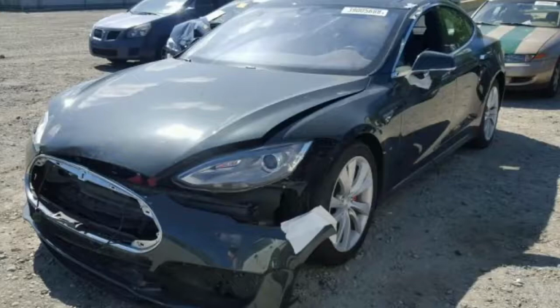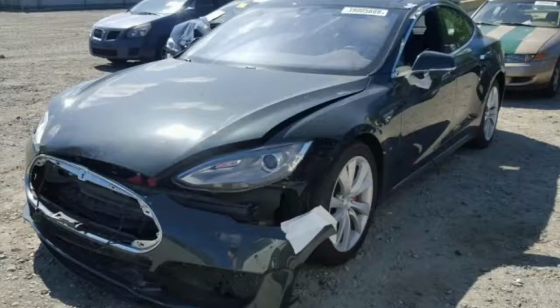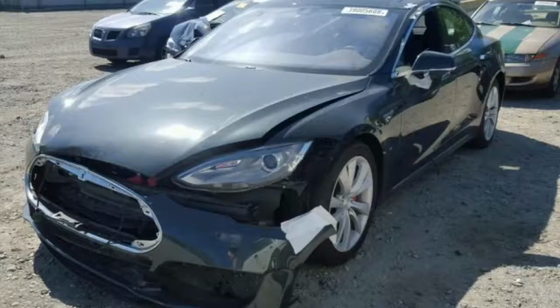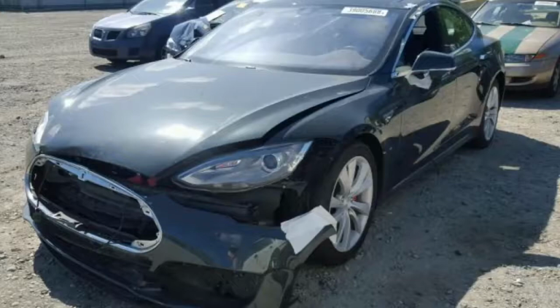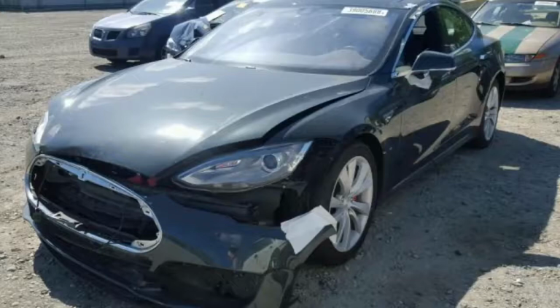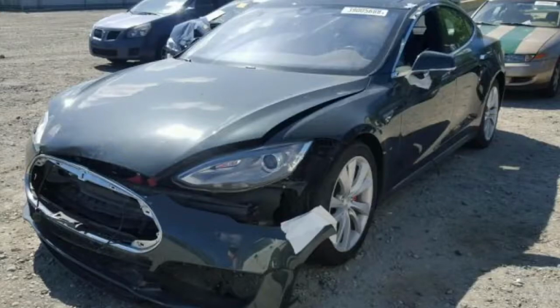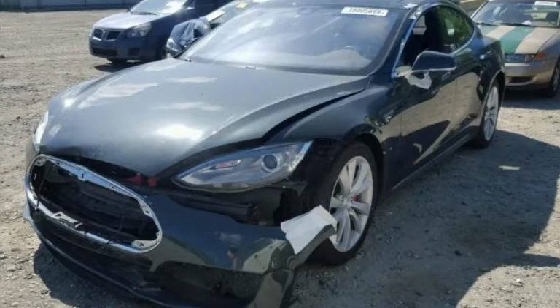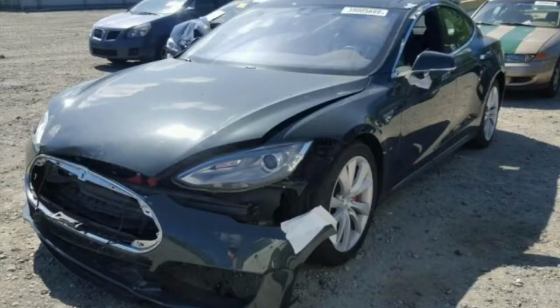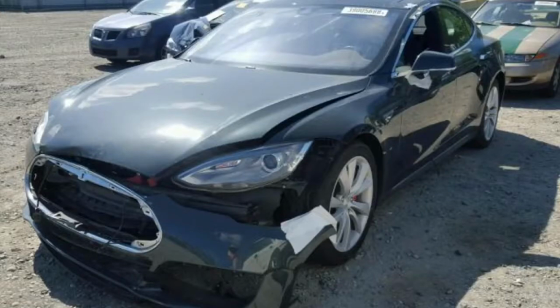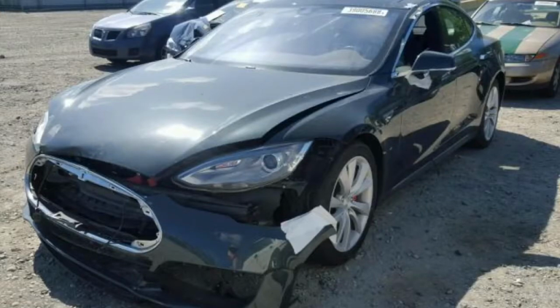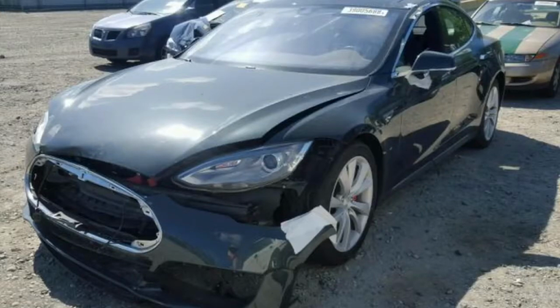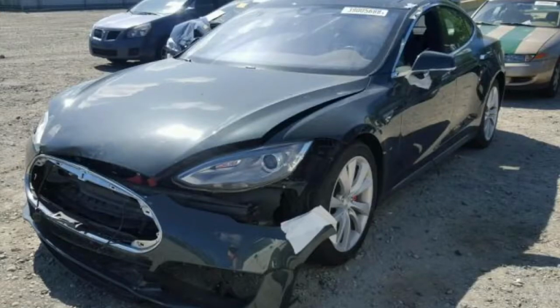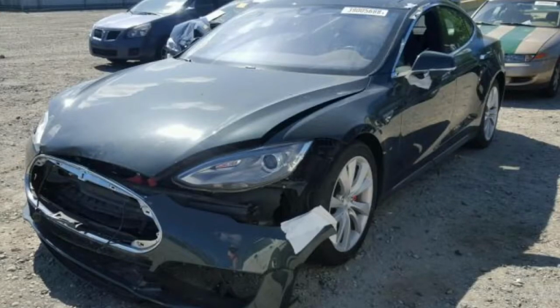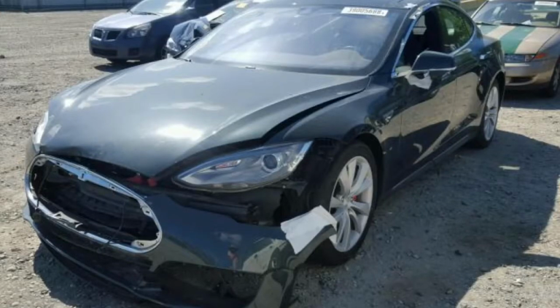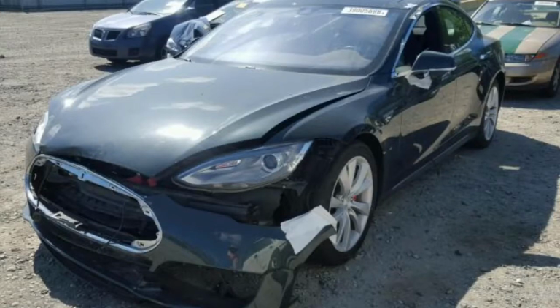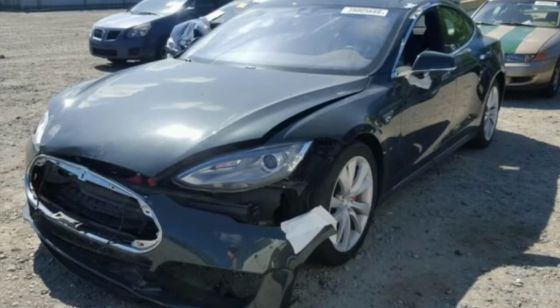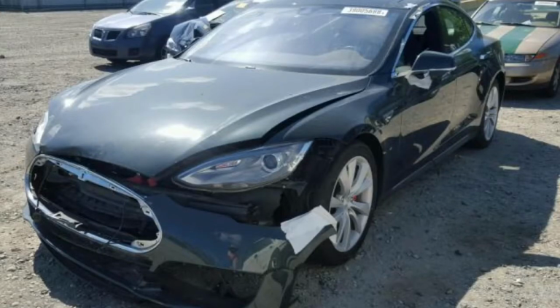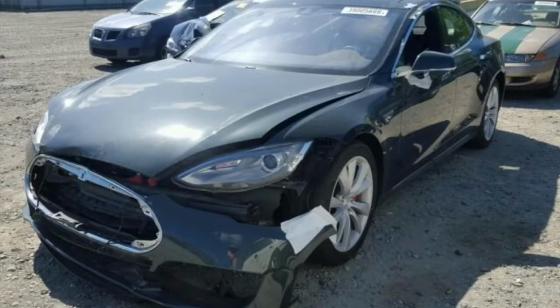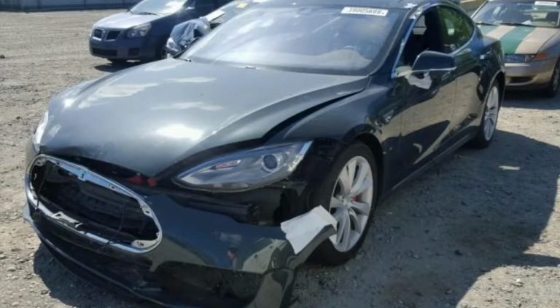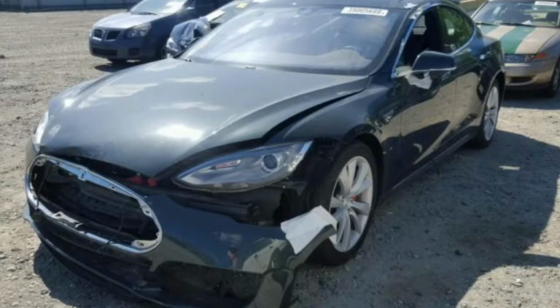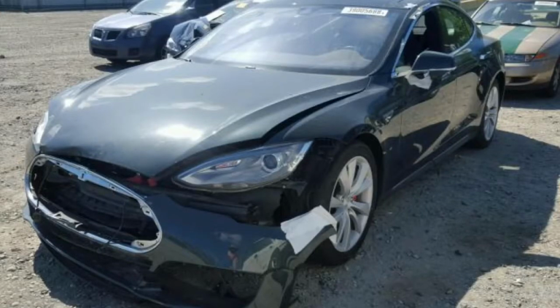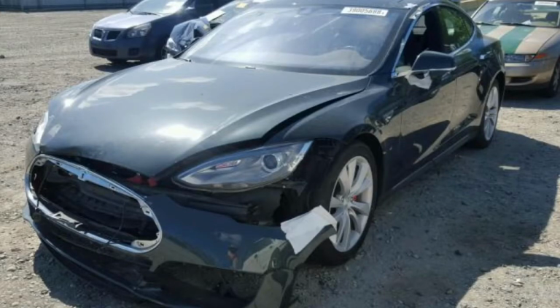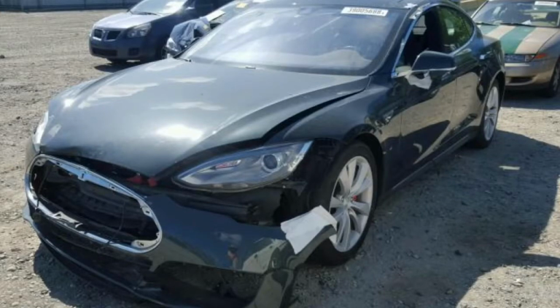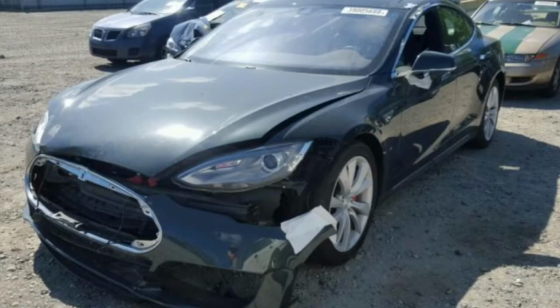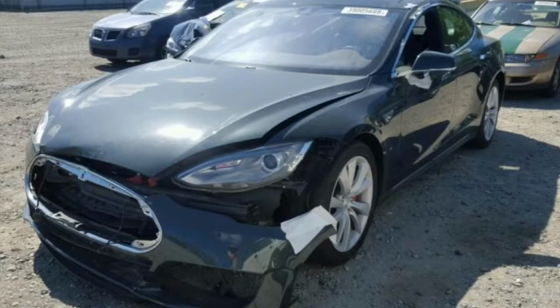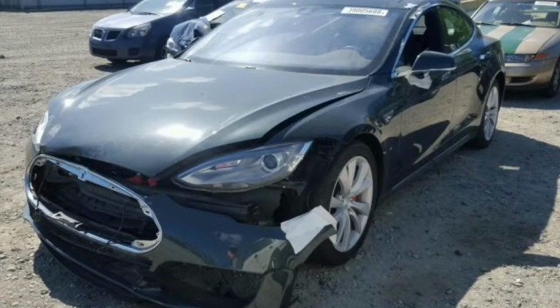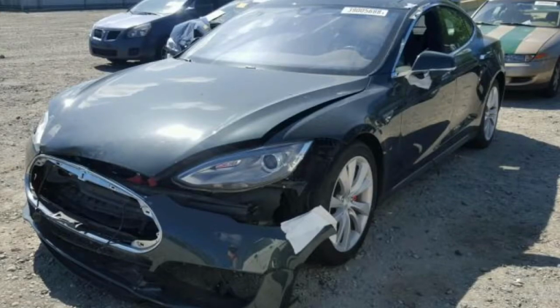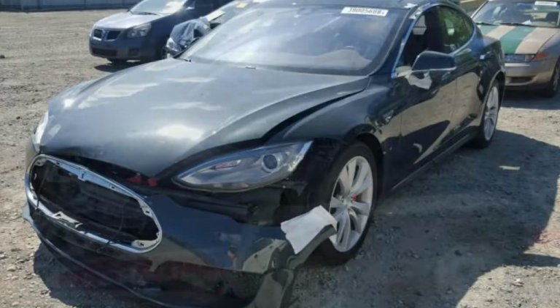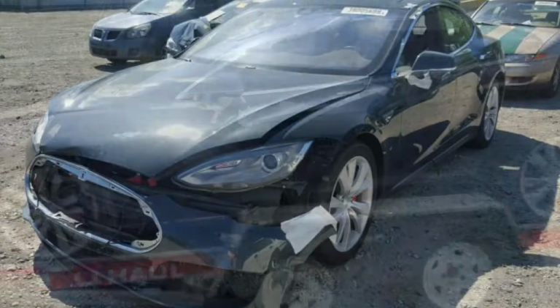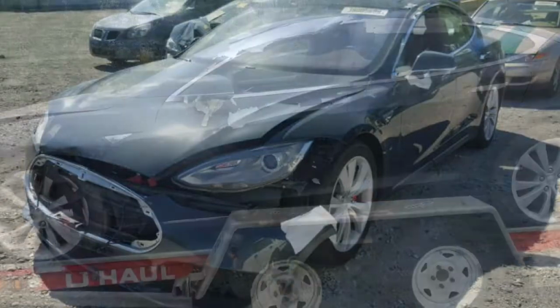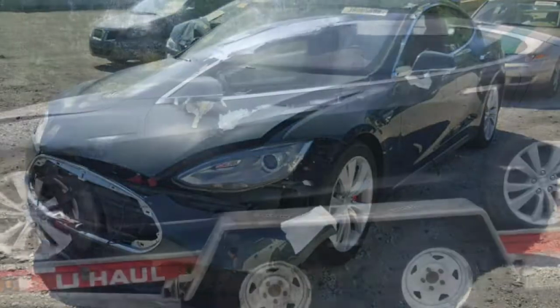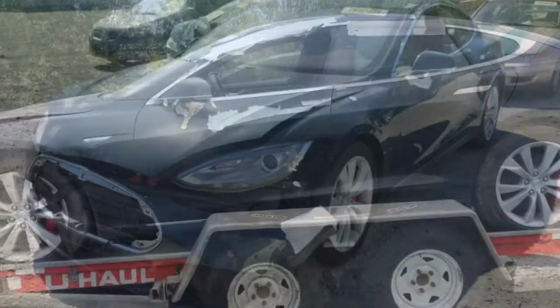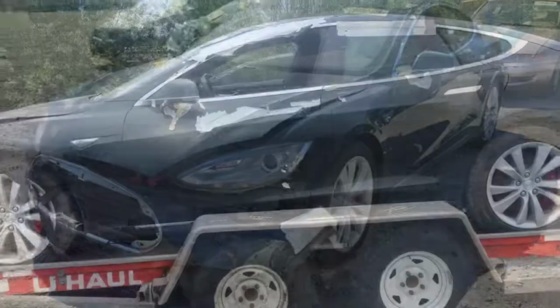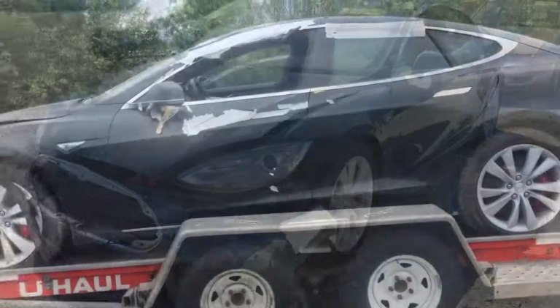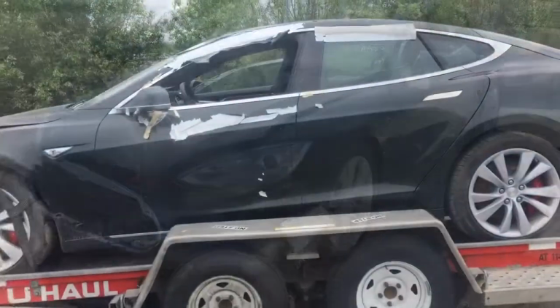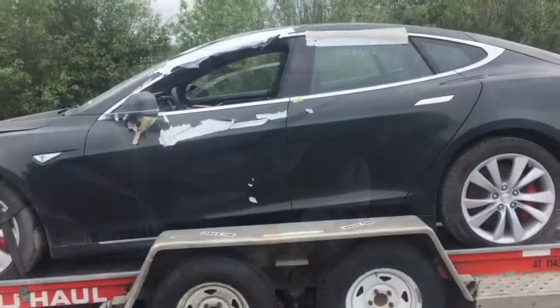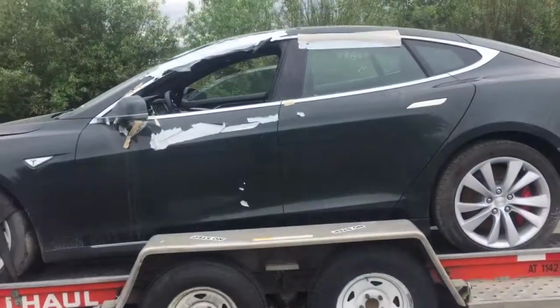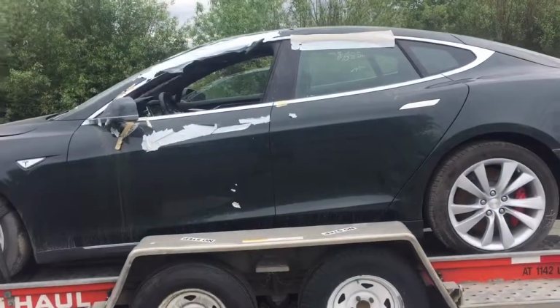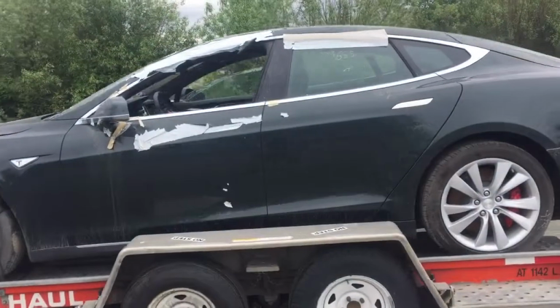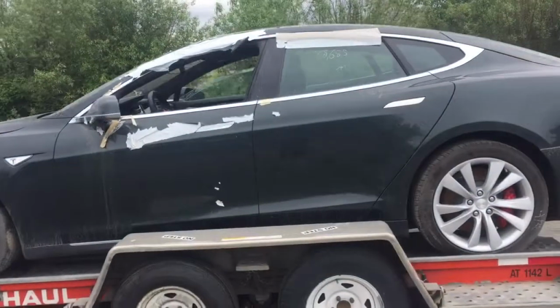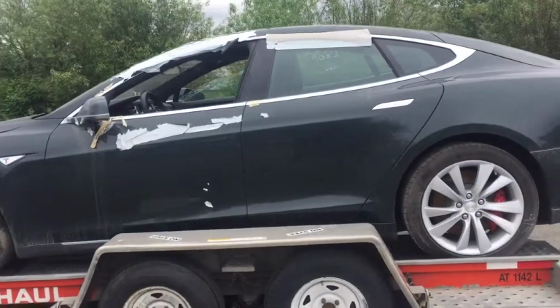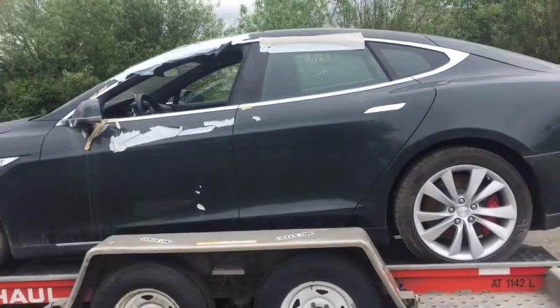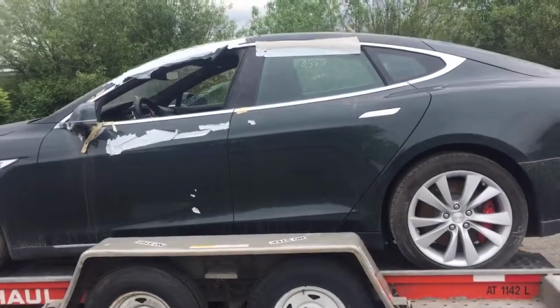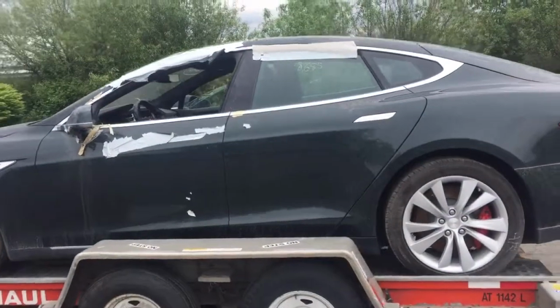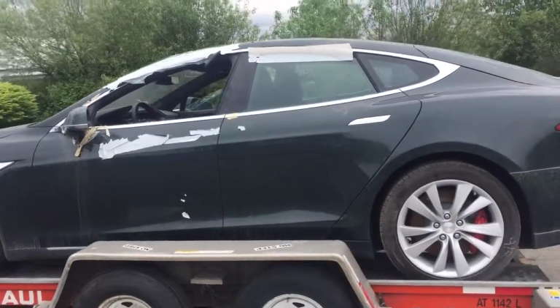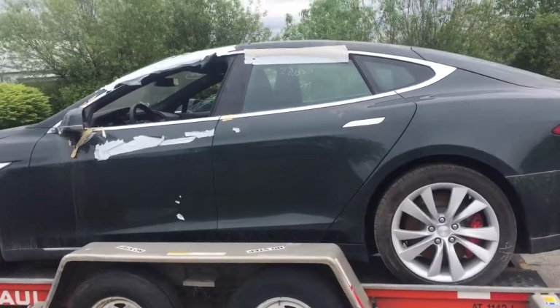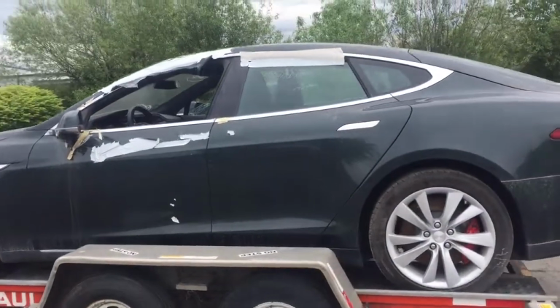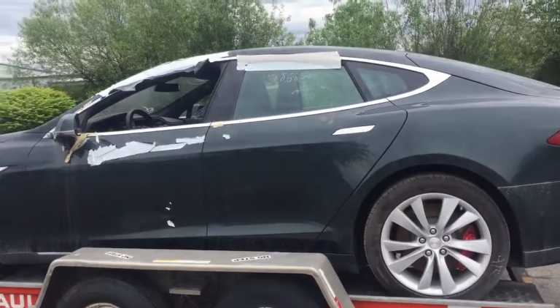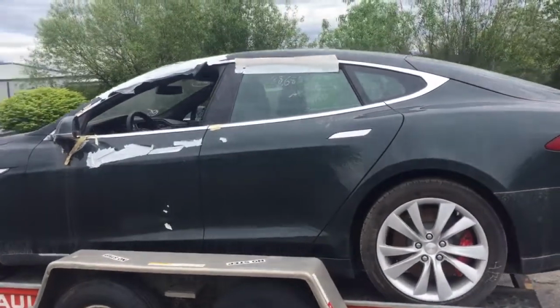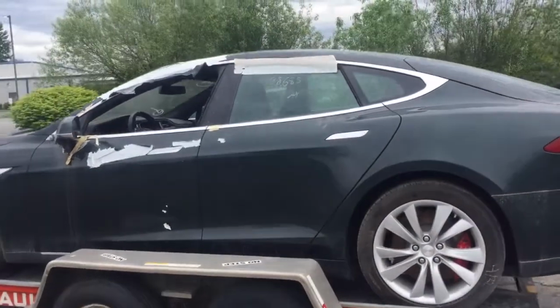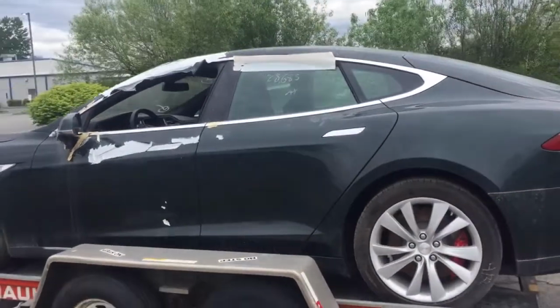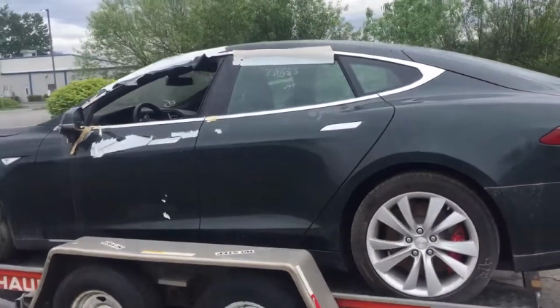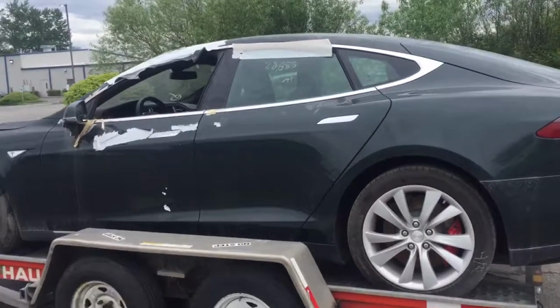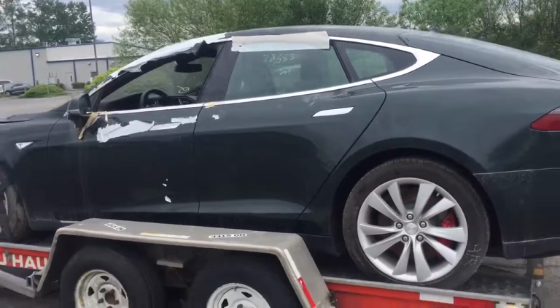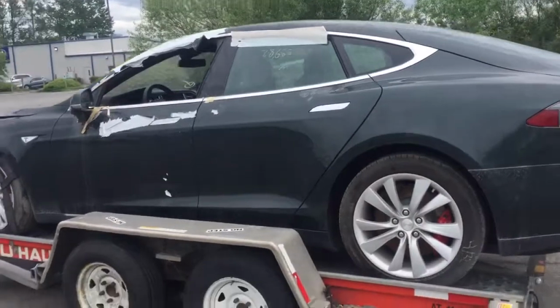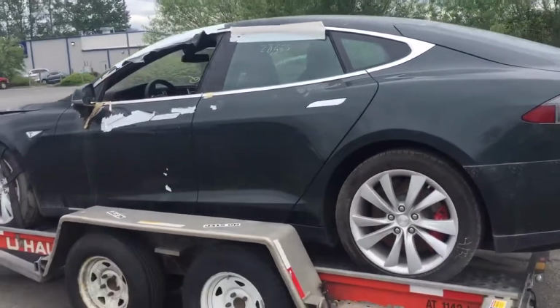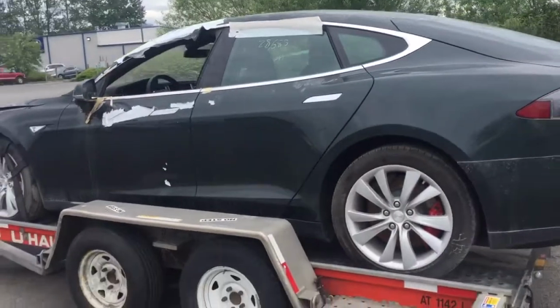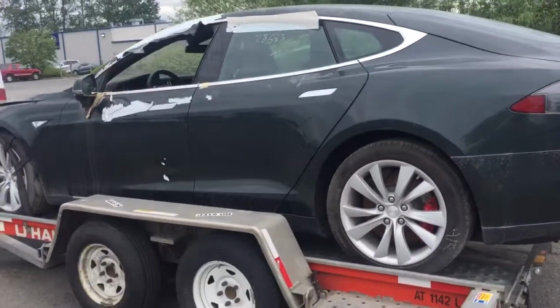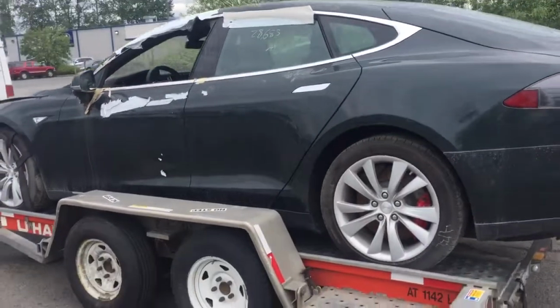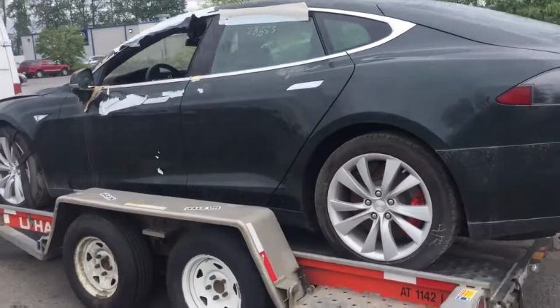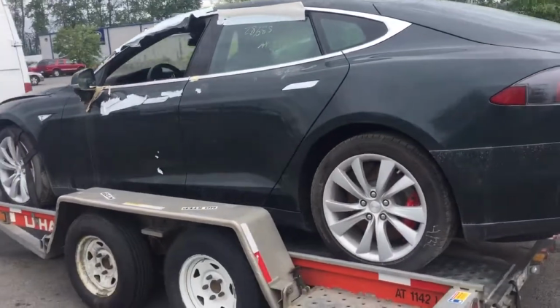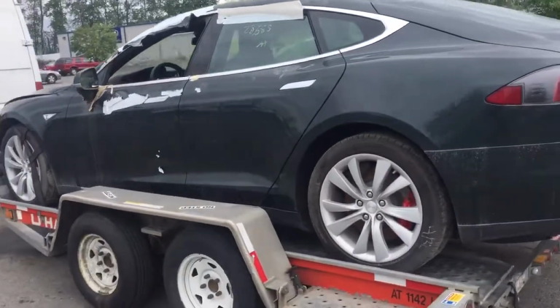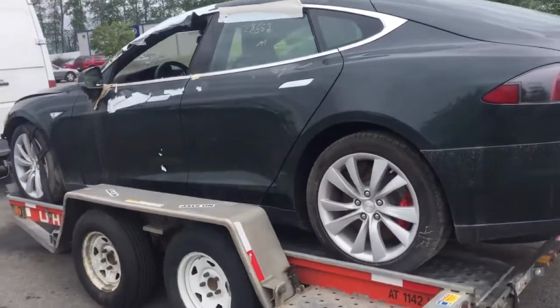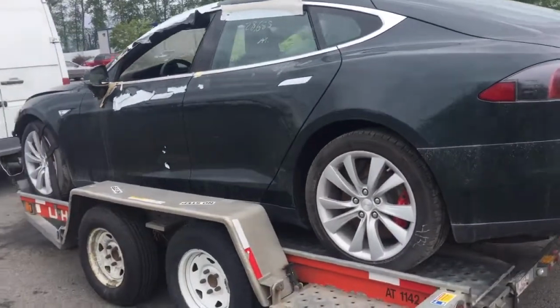Hey guys, here's how I rebuilt the AC system in my salvaged Tesla Model S.